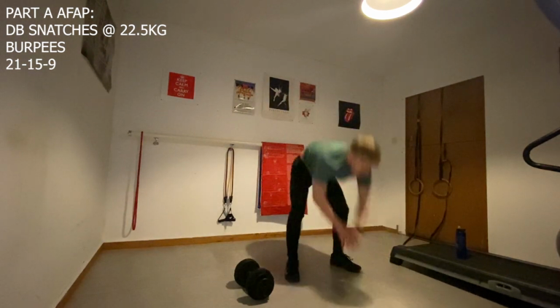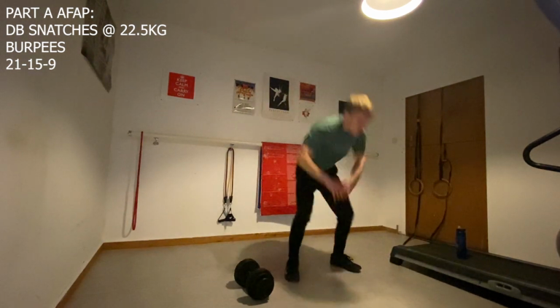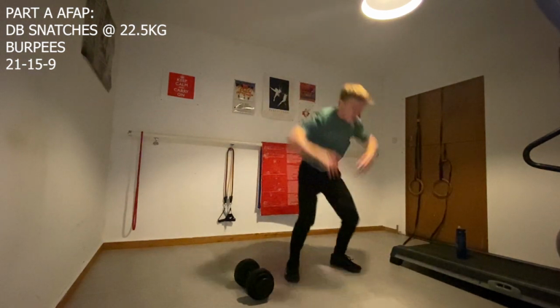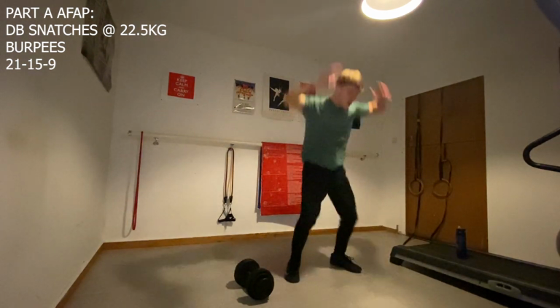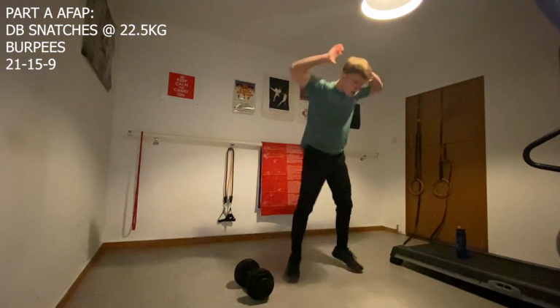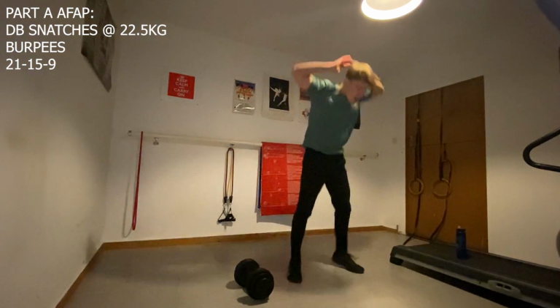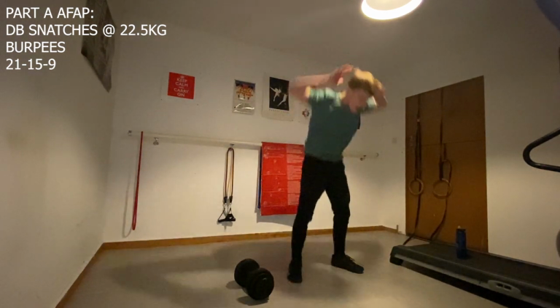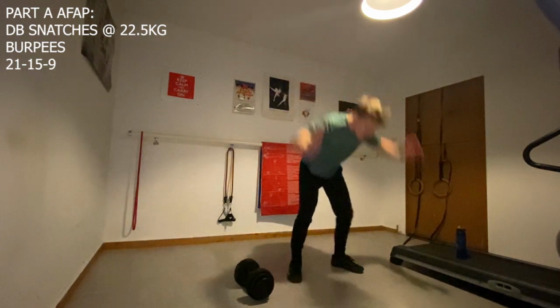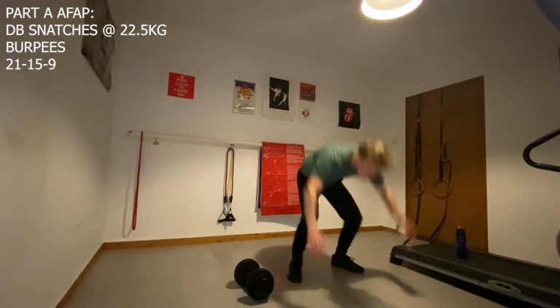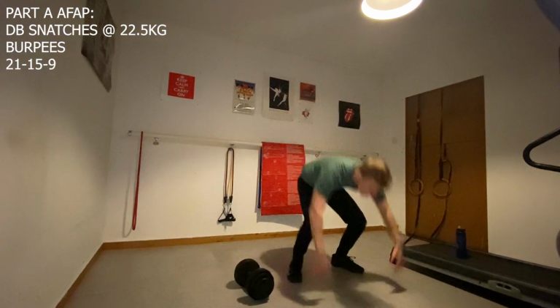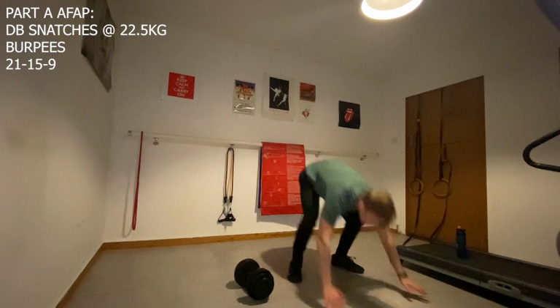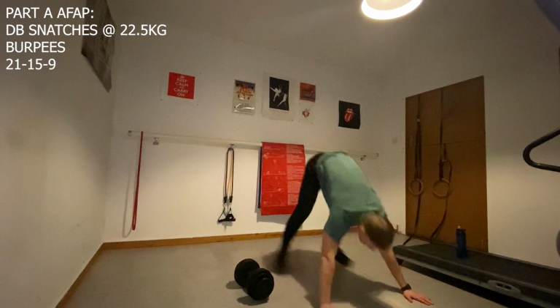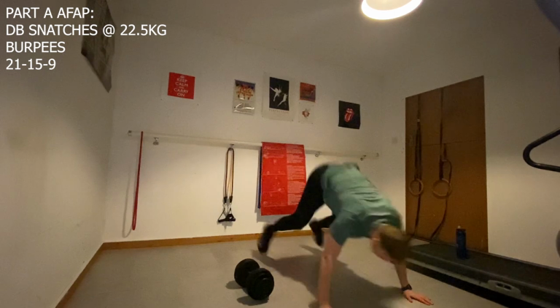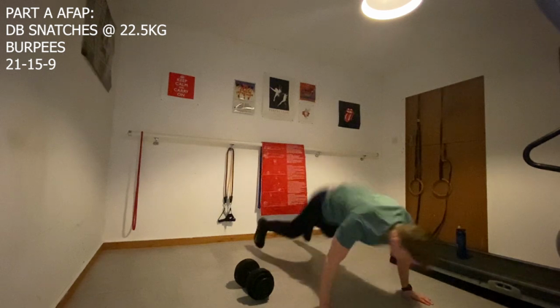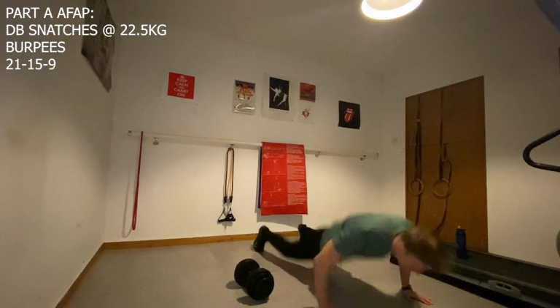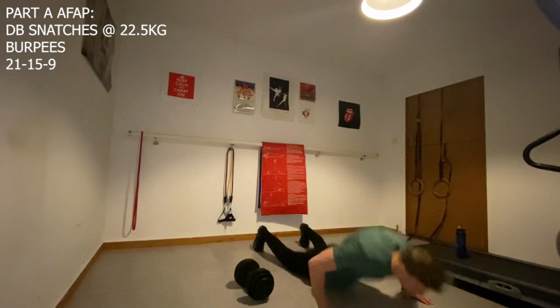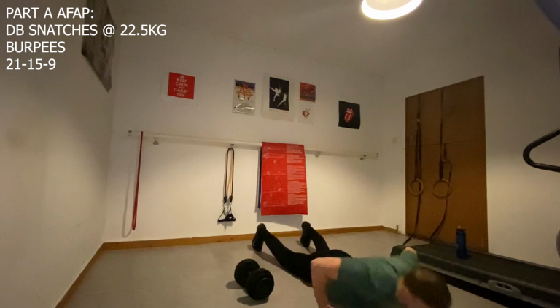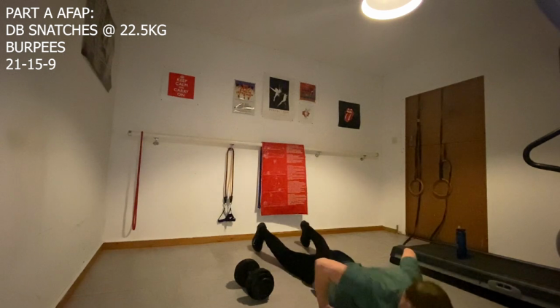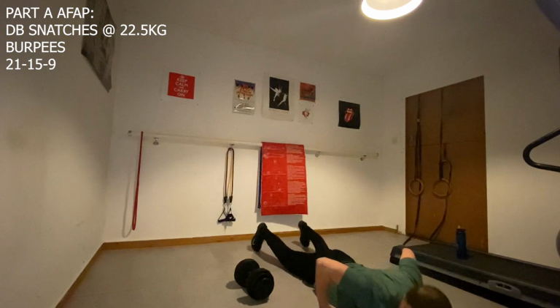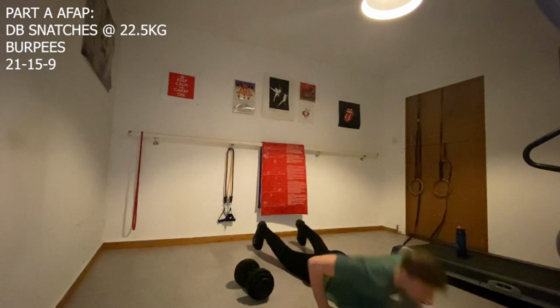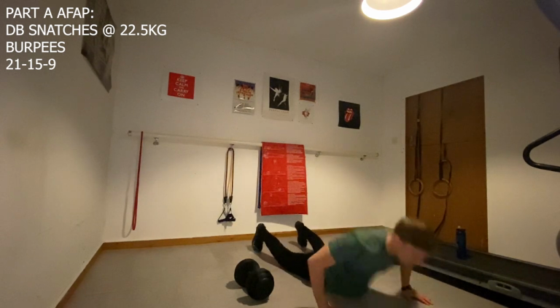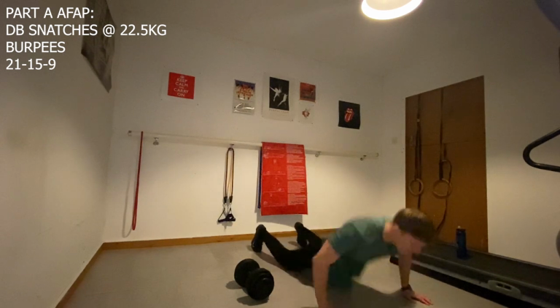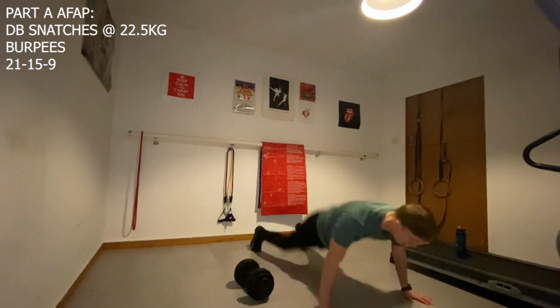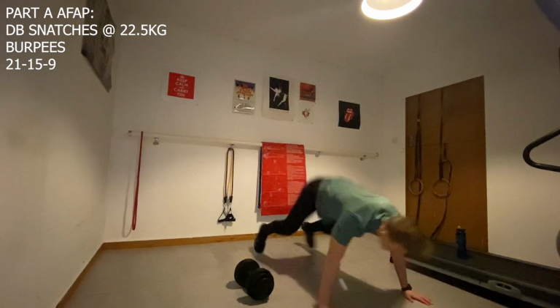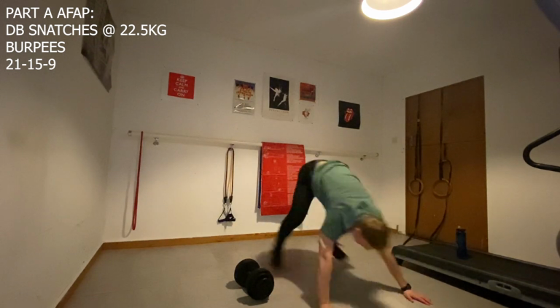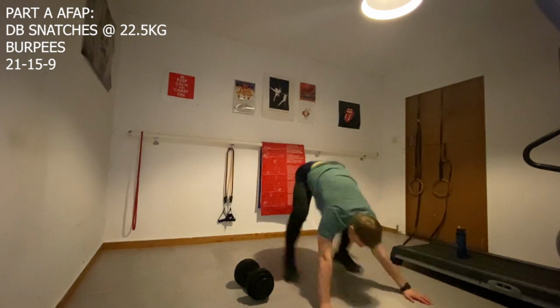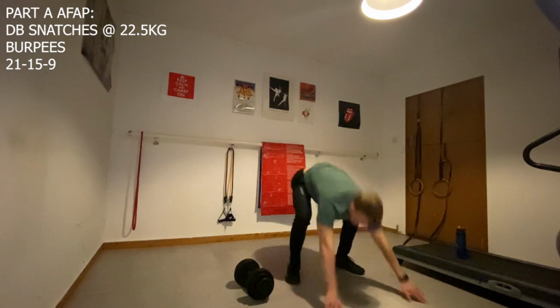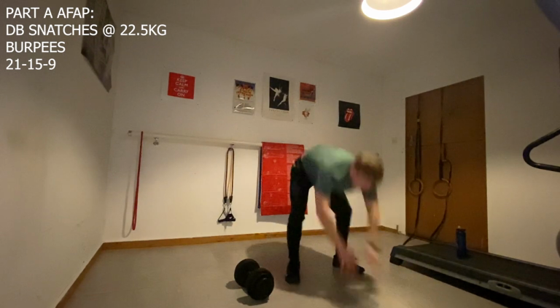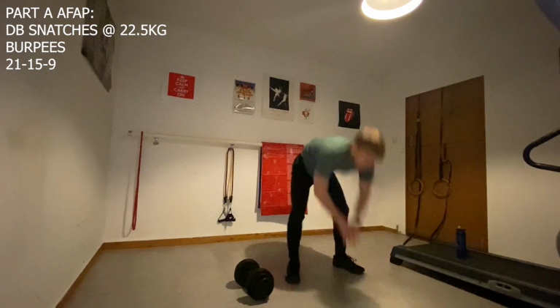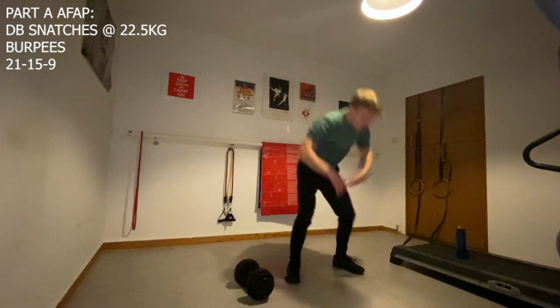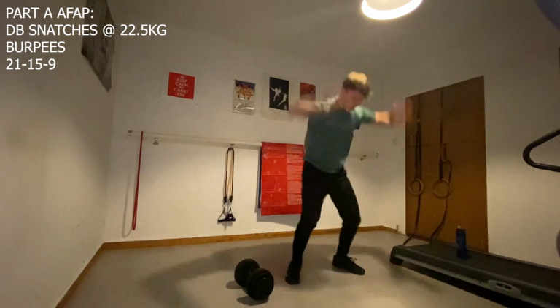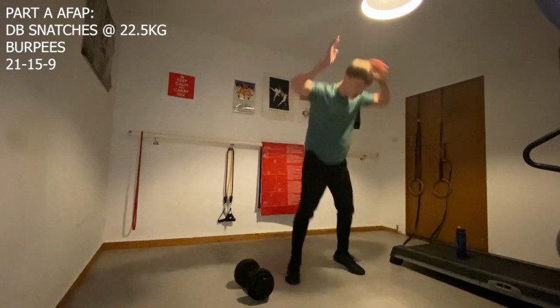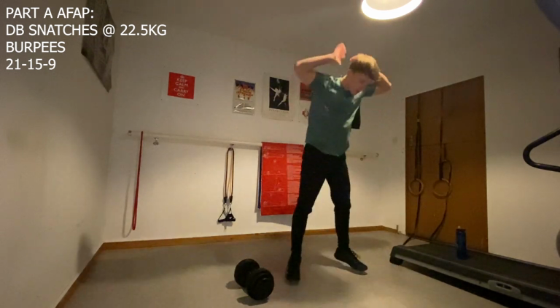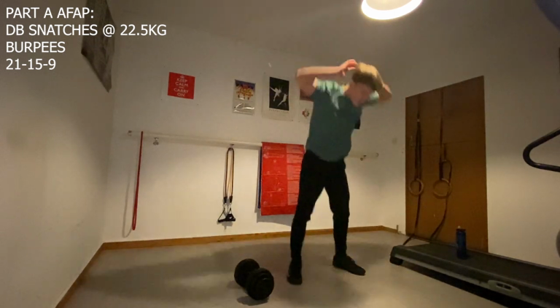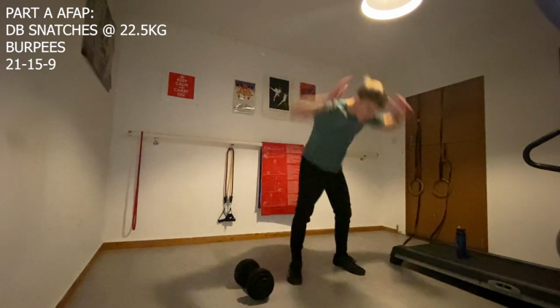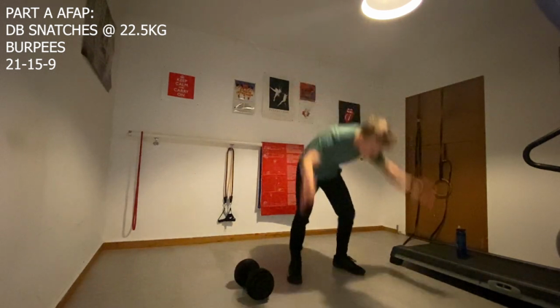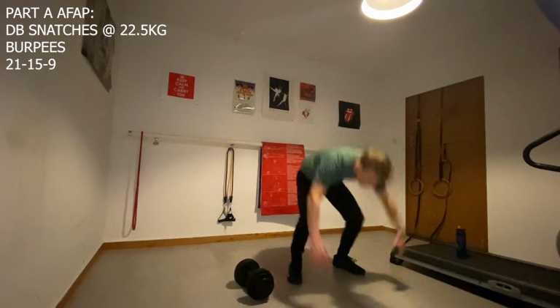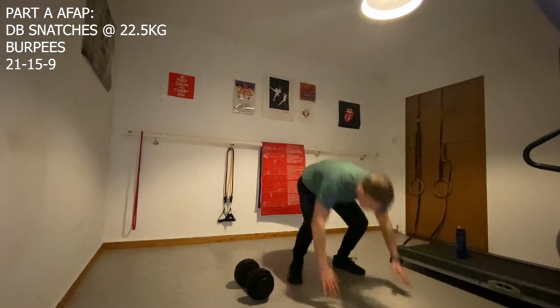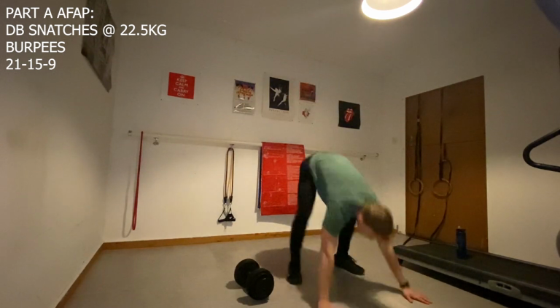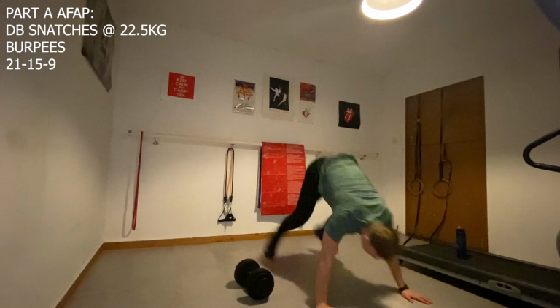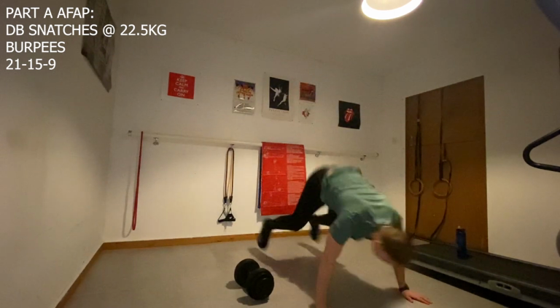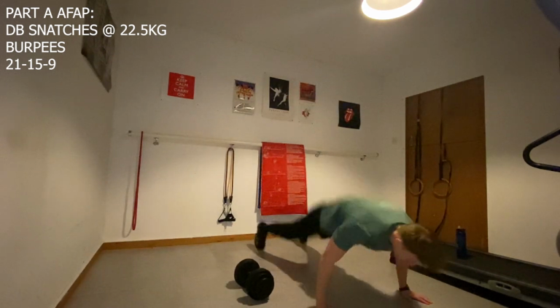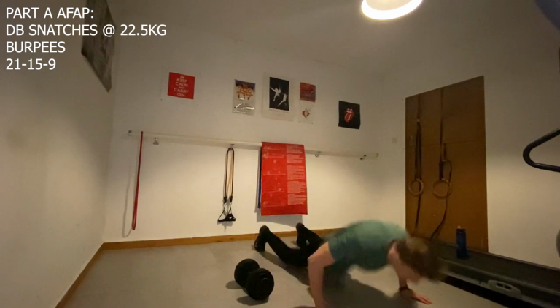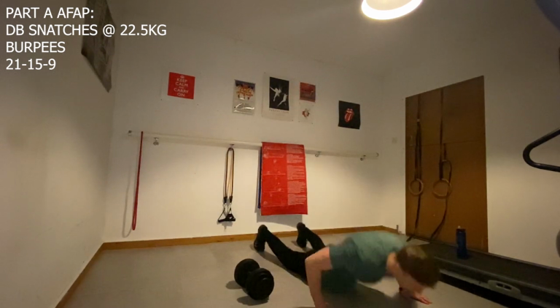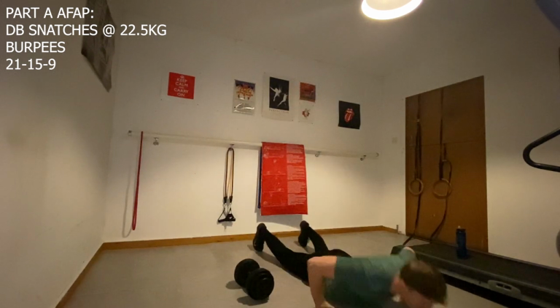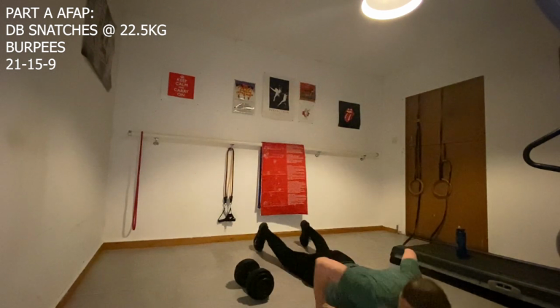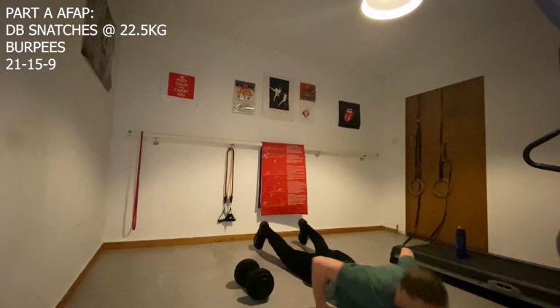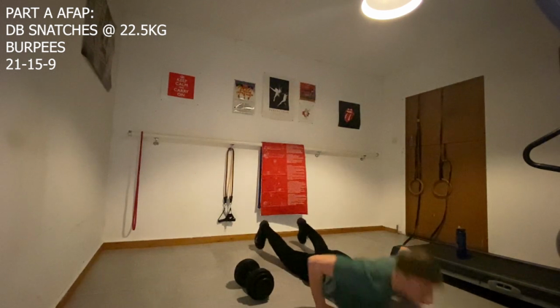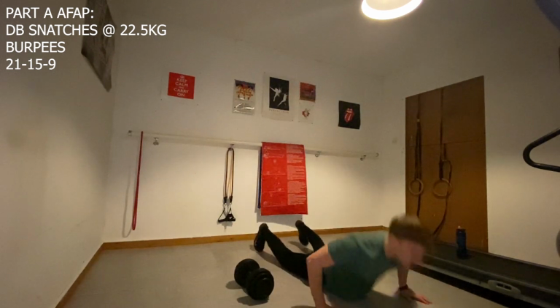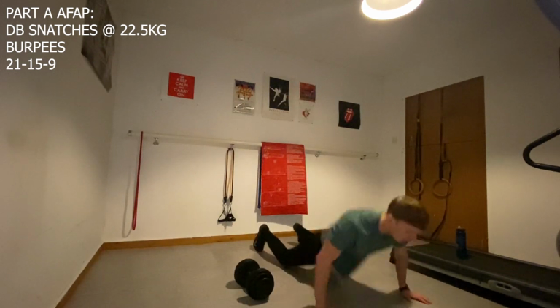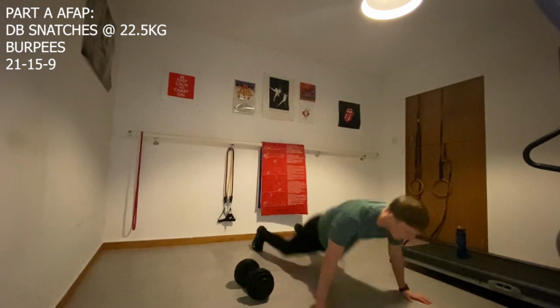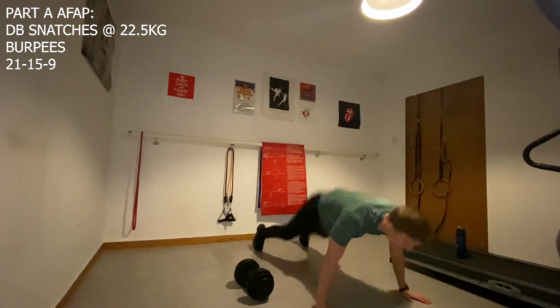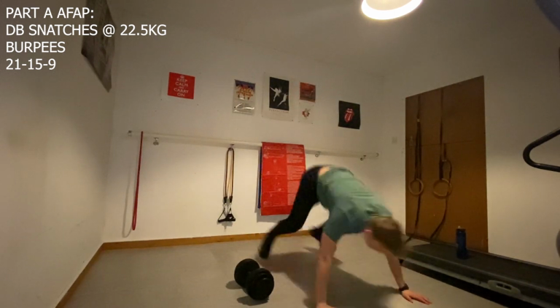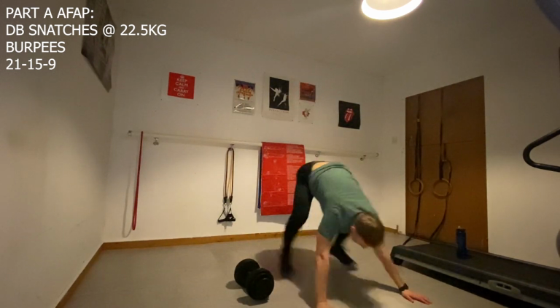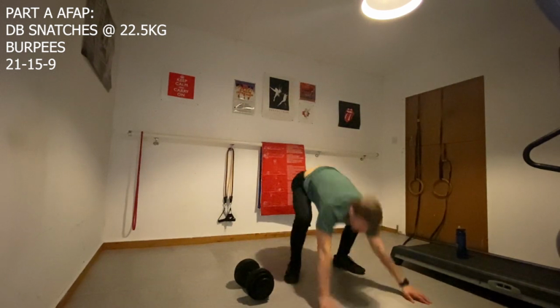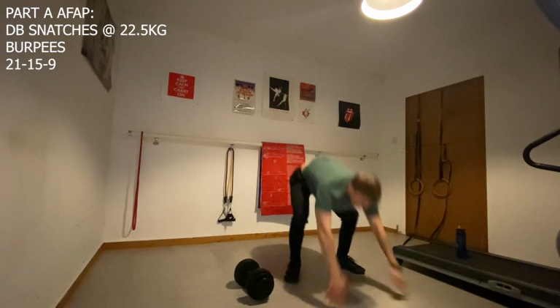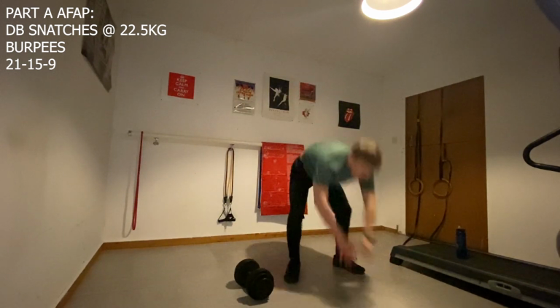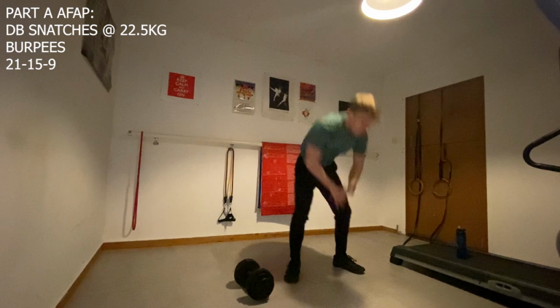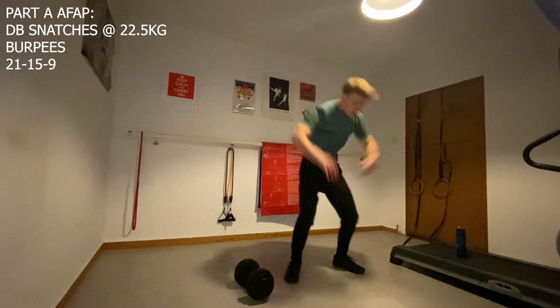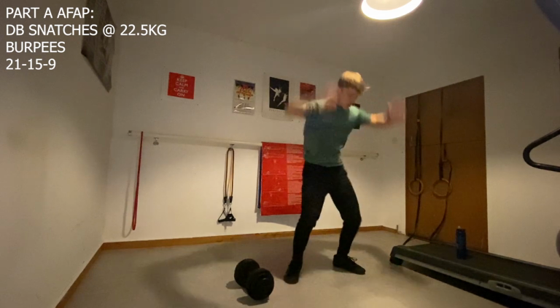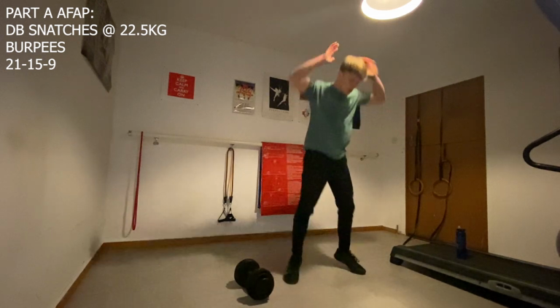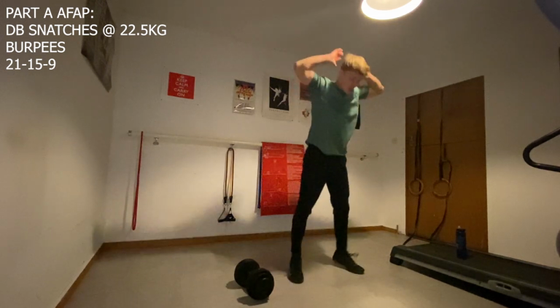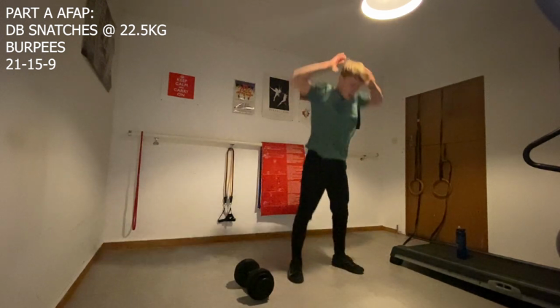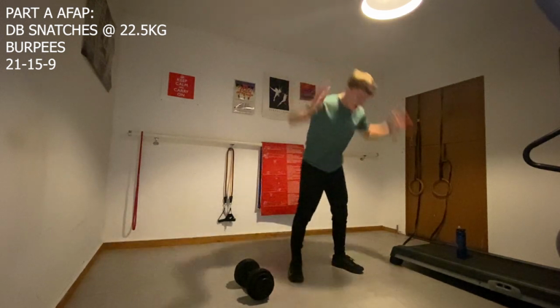Not to mention we work a range of muscles as well, so what's not to like. Anyway I'll be quiet for now — enjoy the rest of part A.